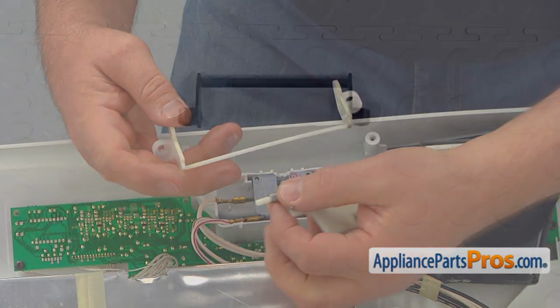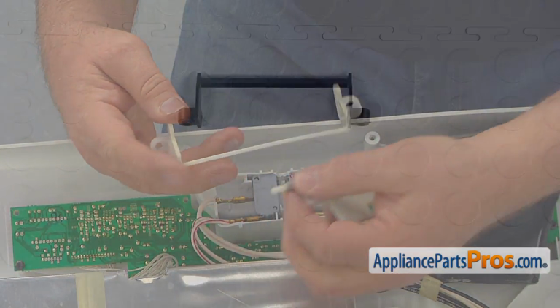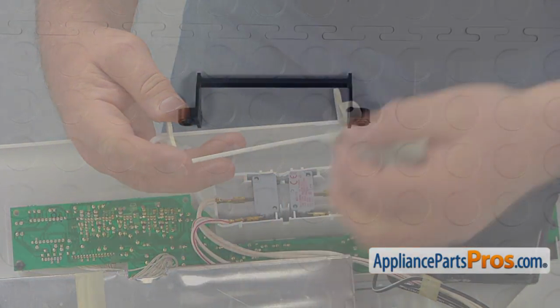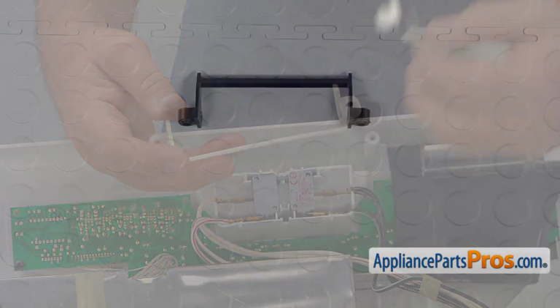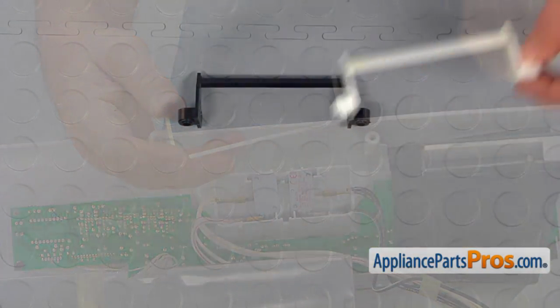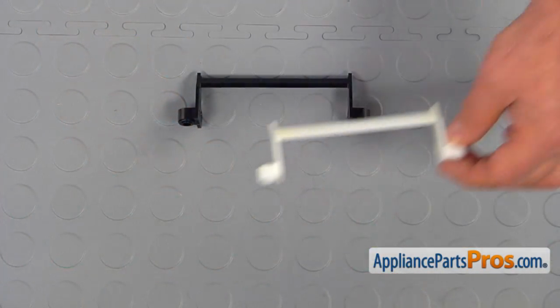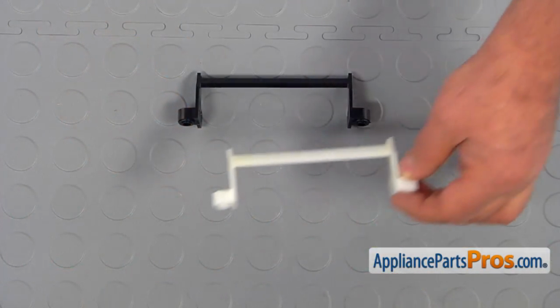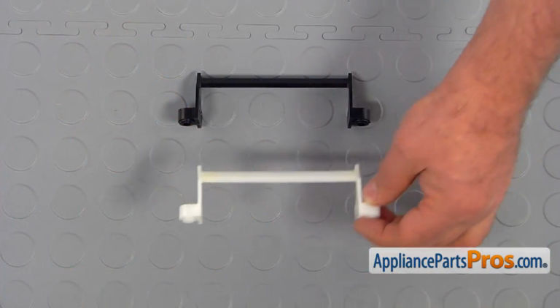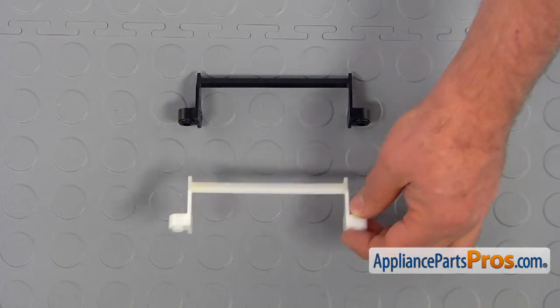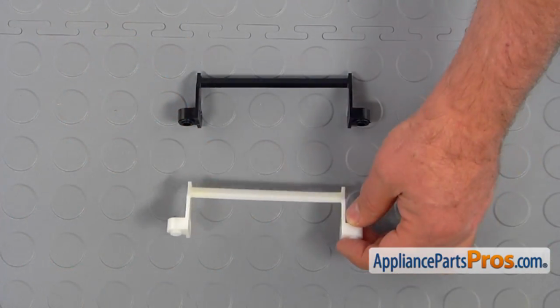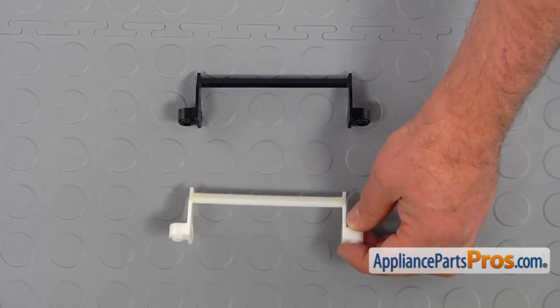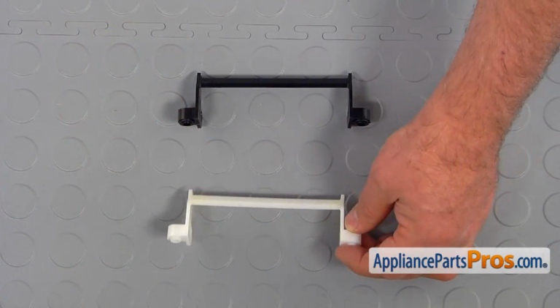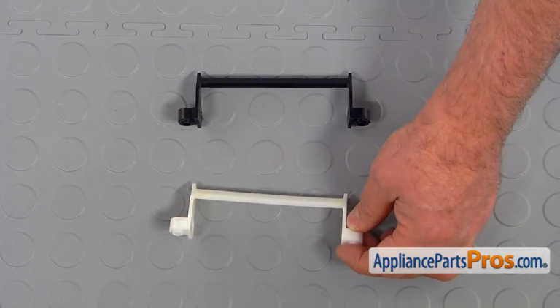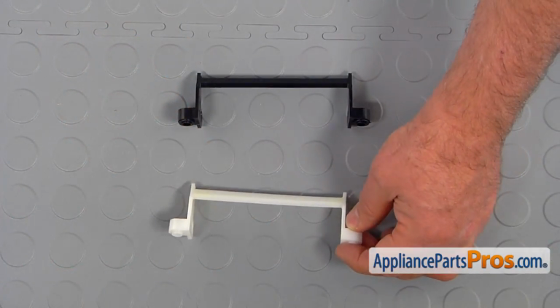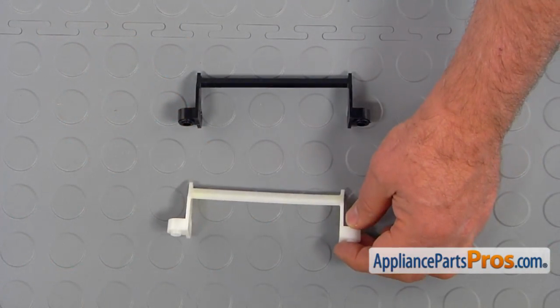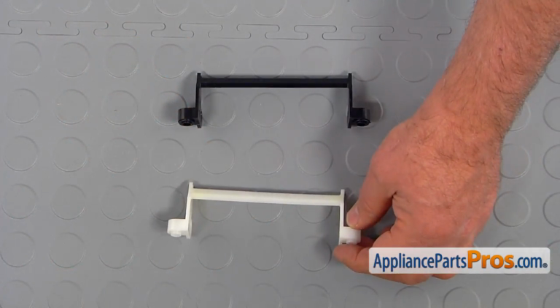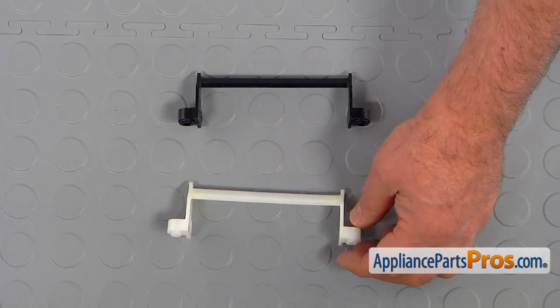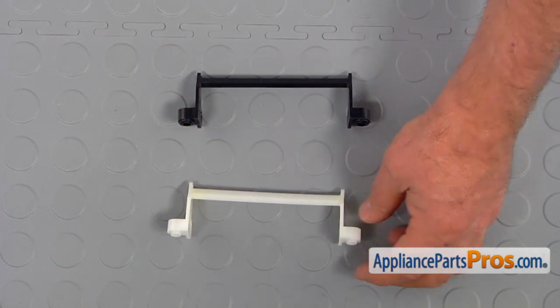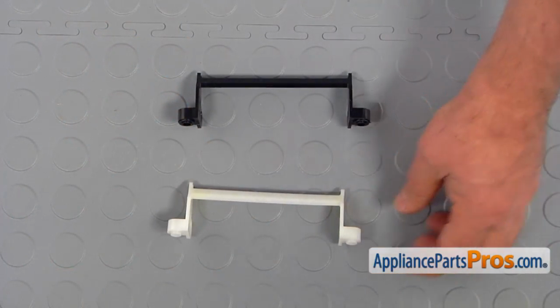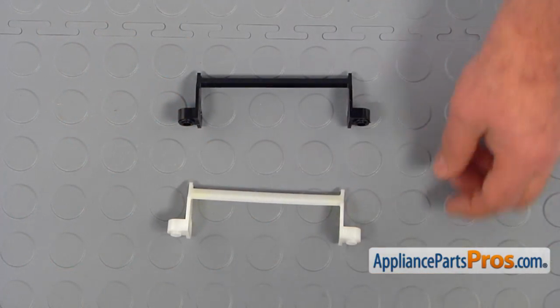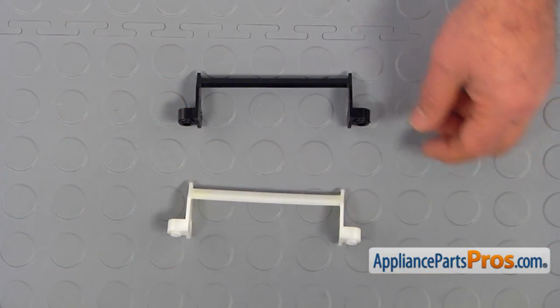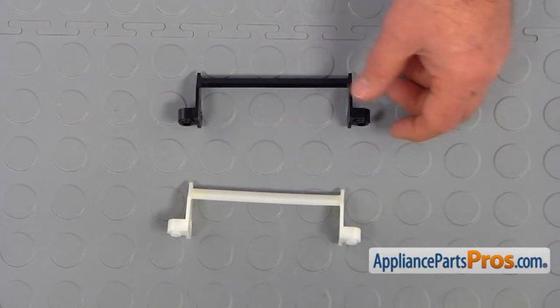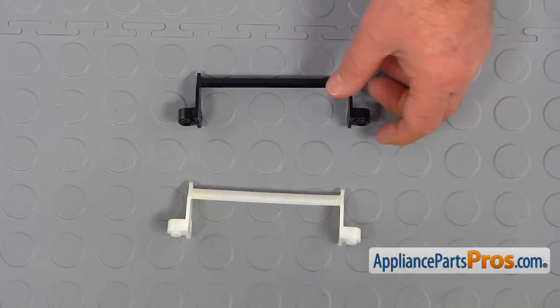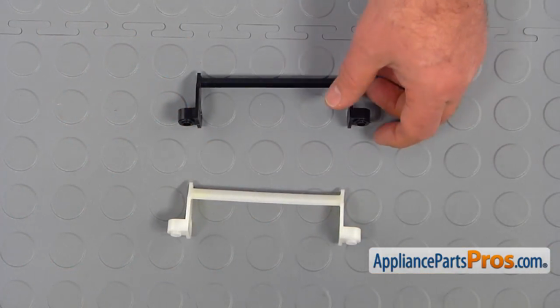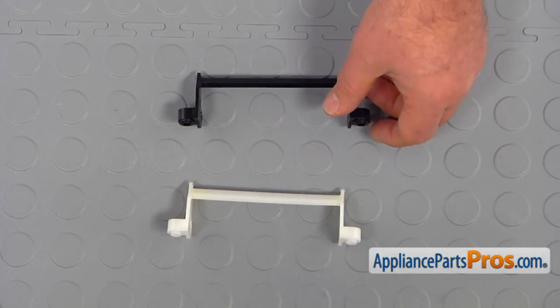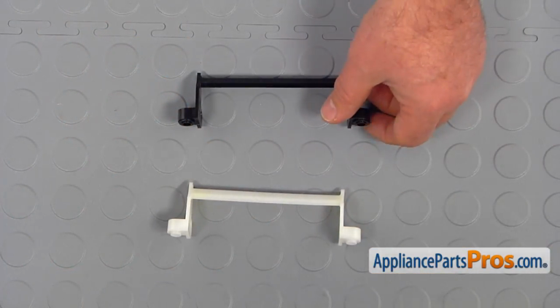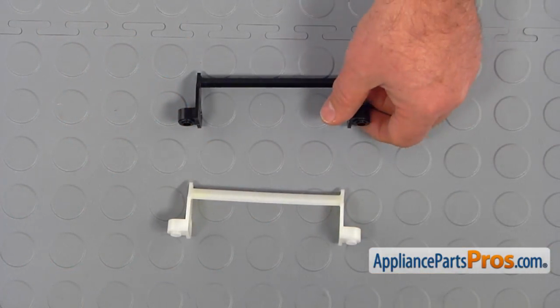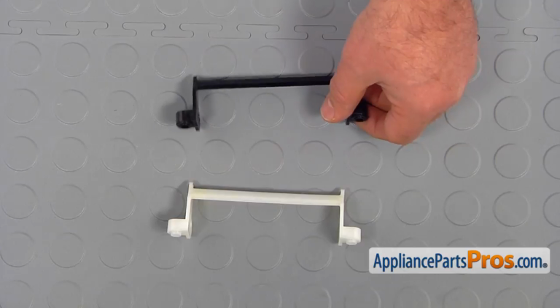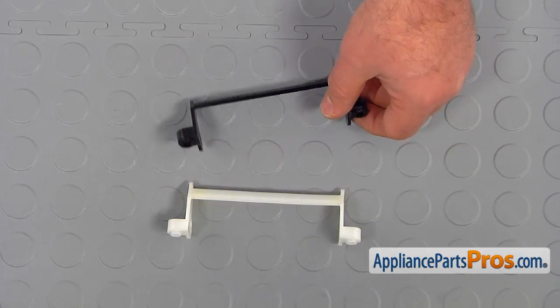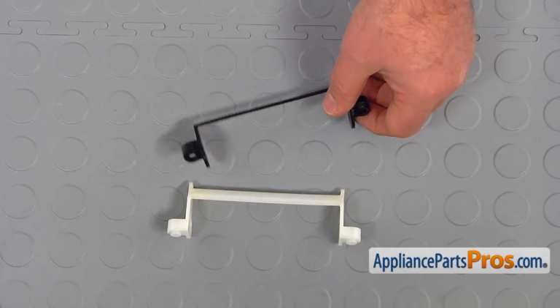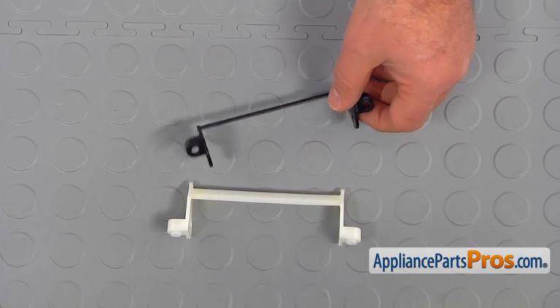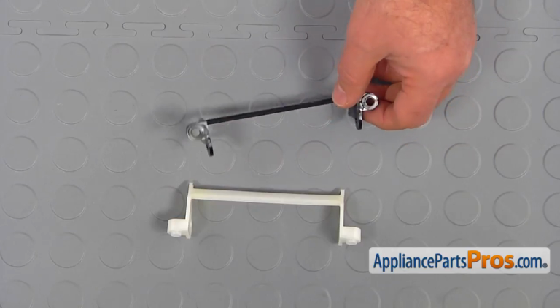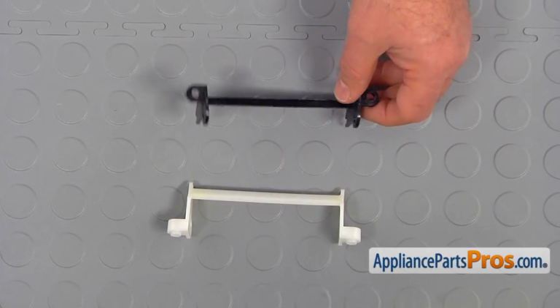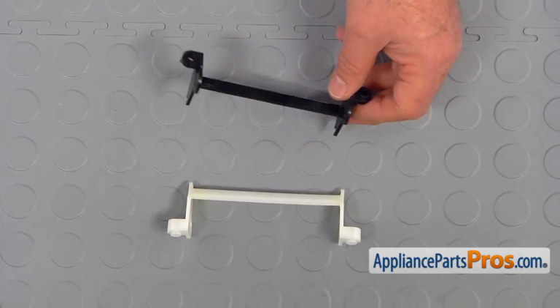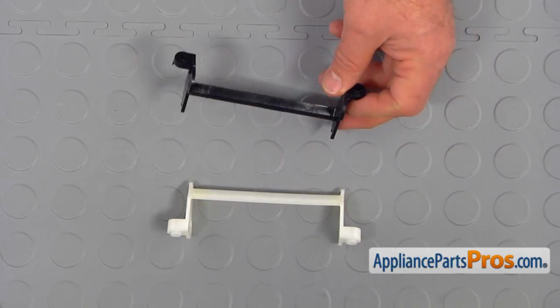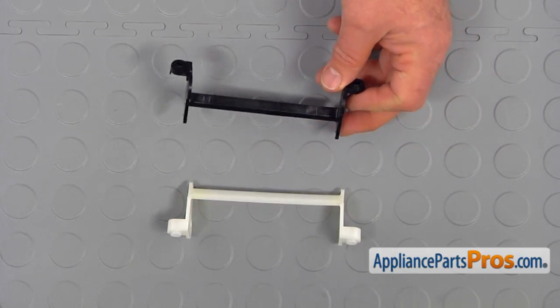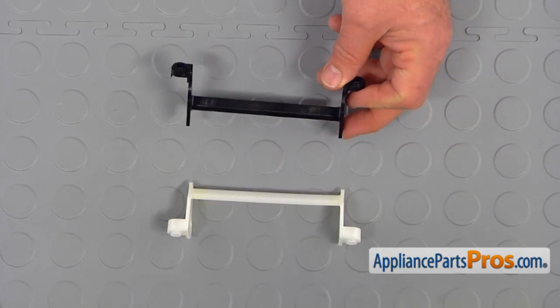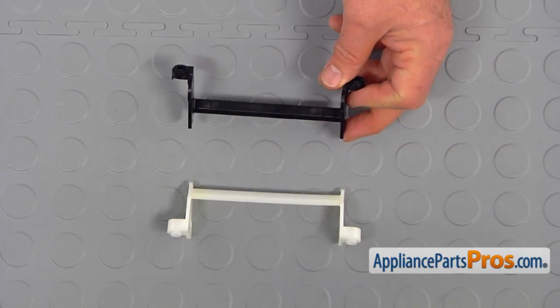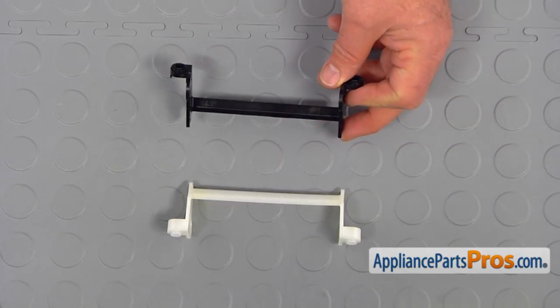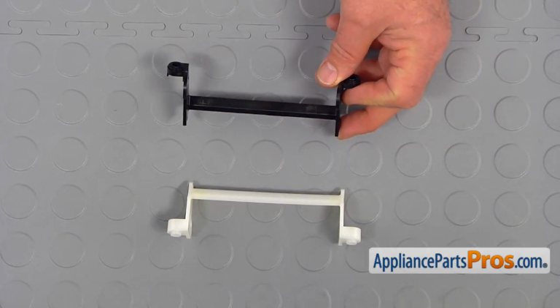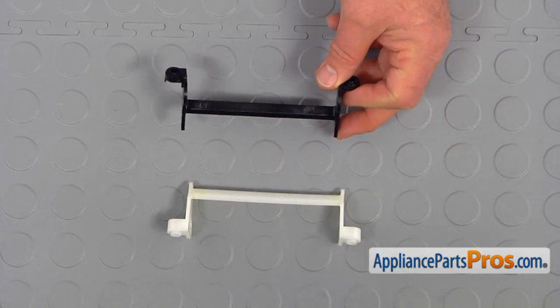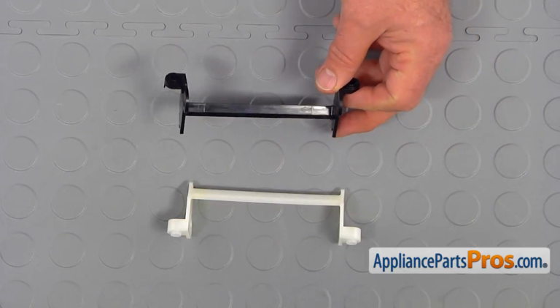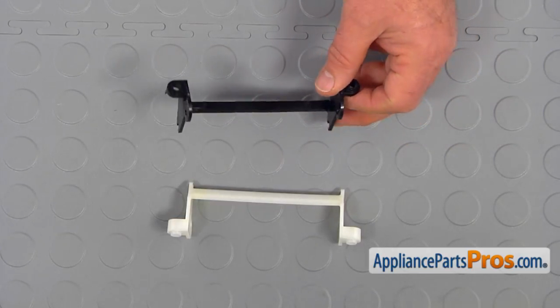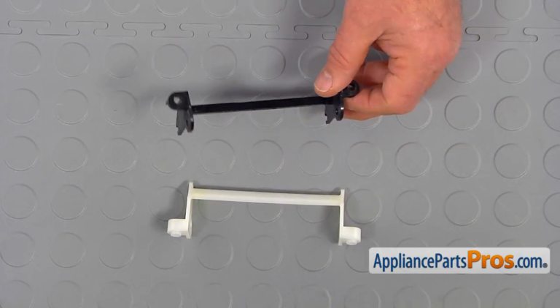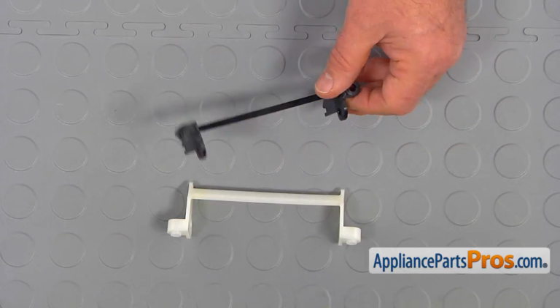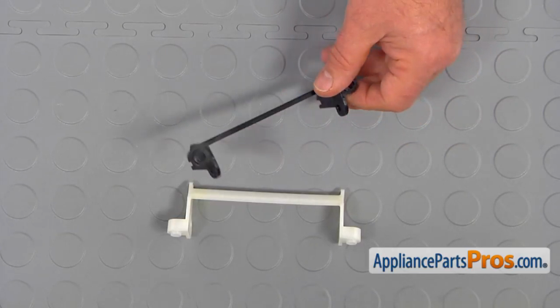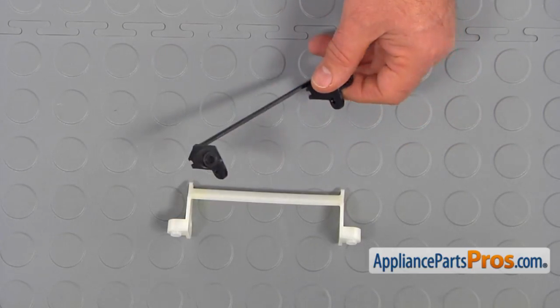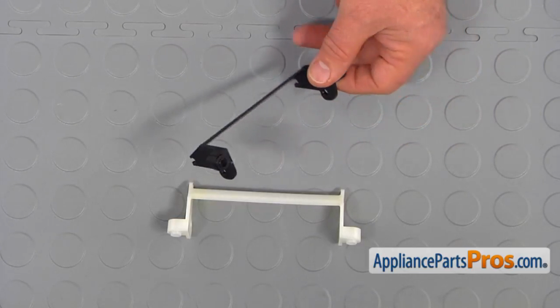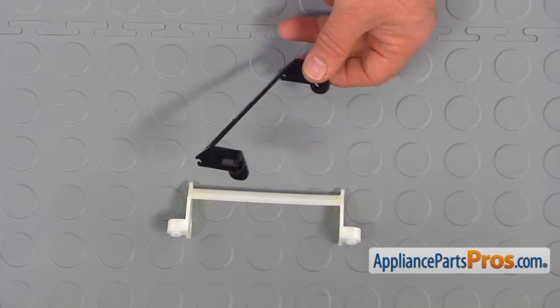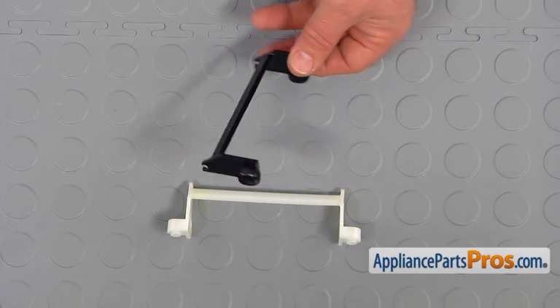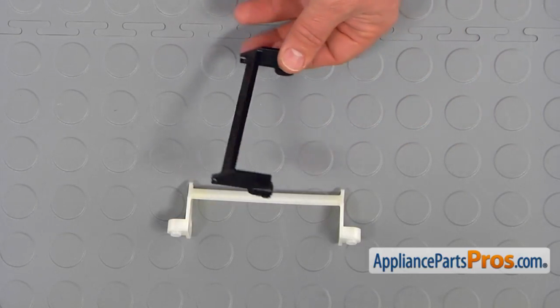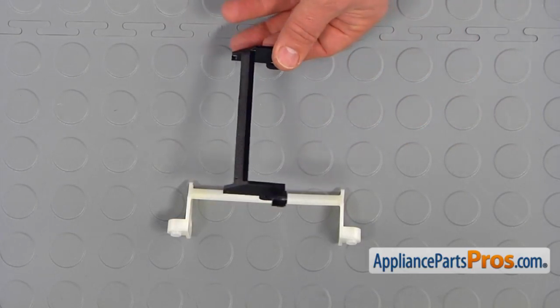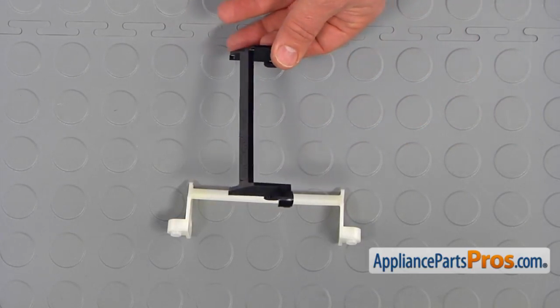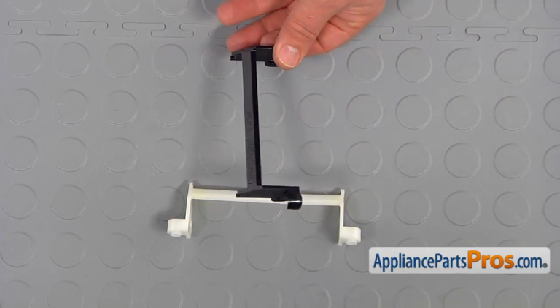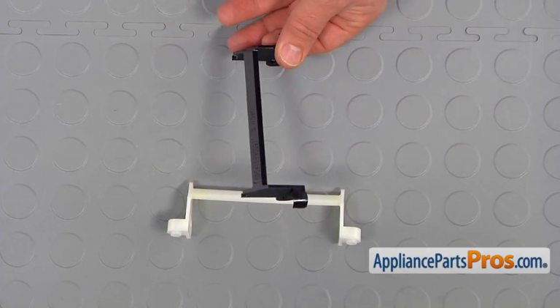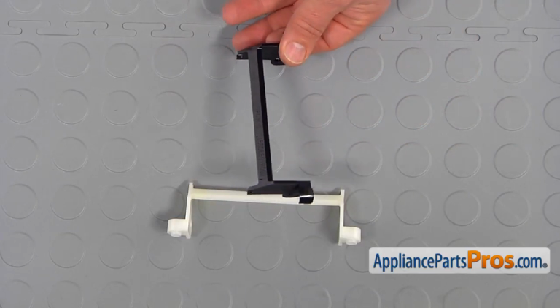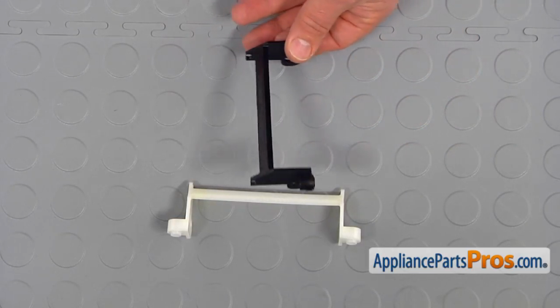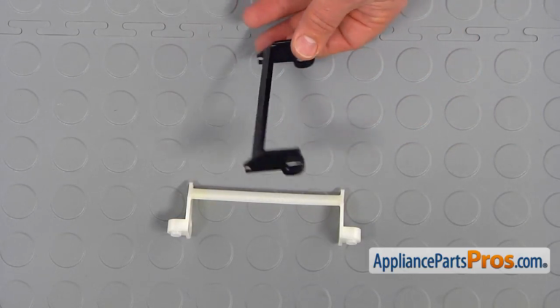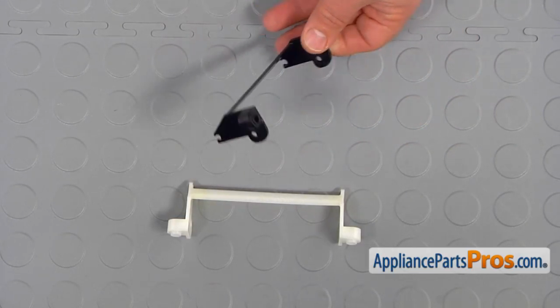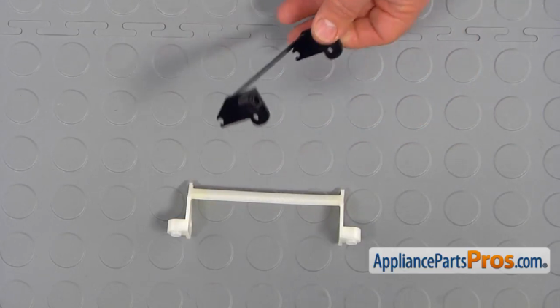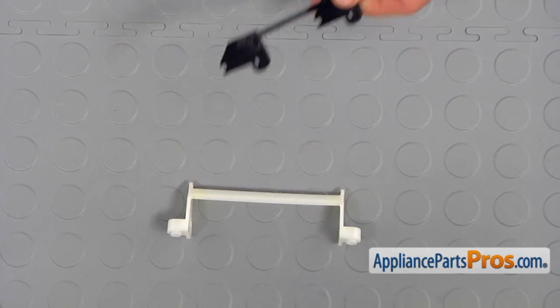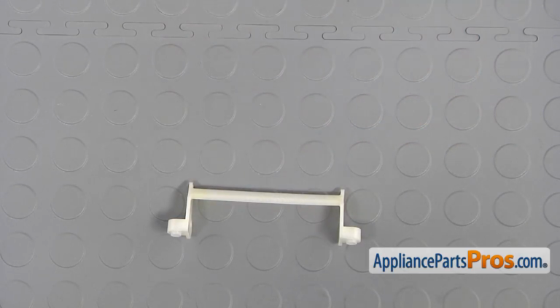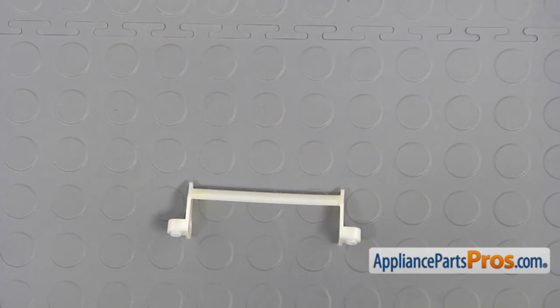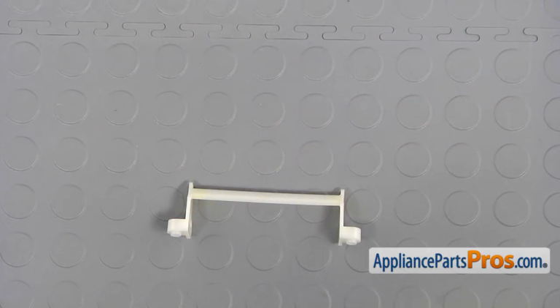Try not to lose the spring. This is the old handle retainer next to the new one. If you don't have this part, you can get it from AppliancePartsPros.com.